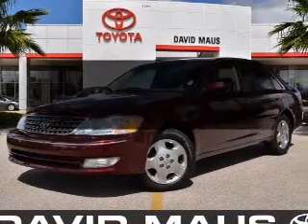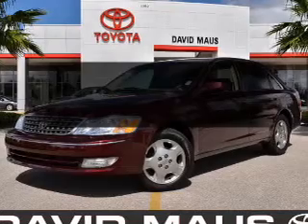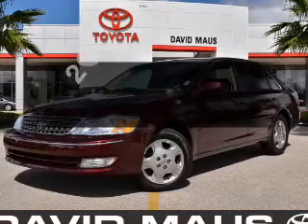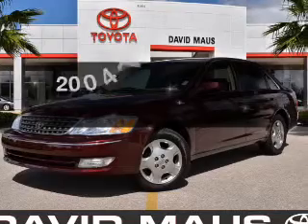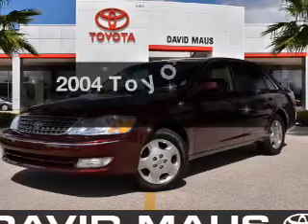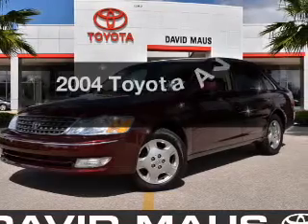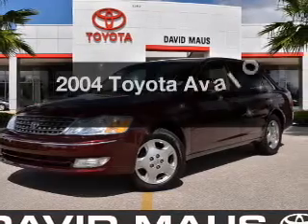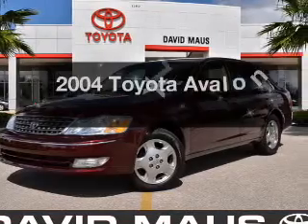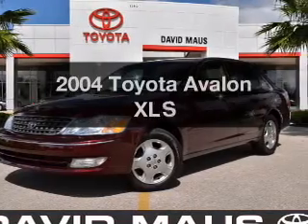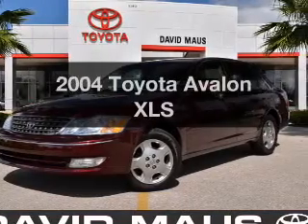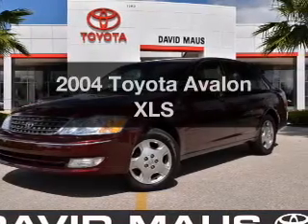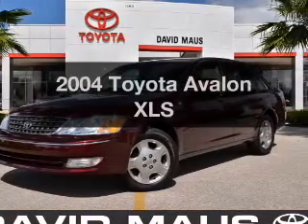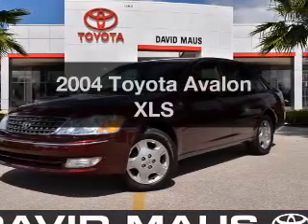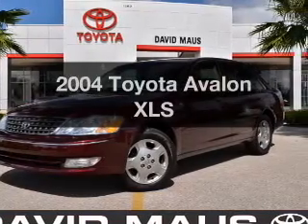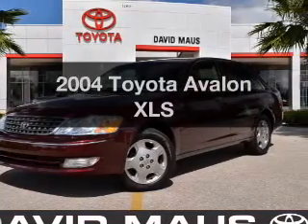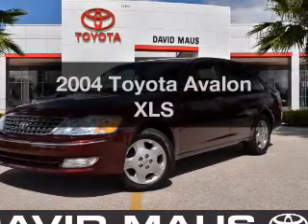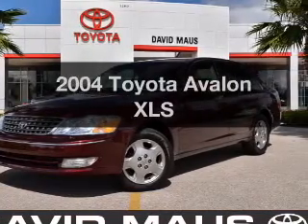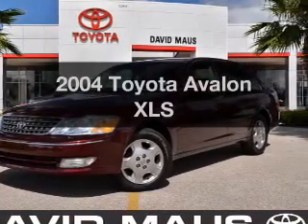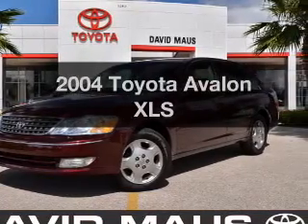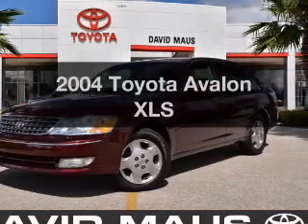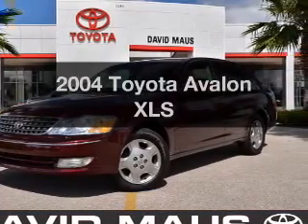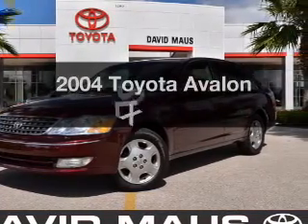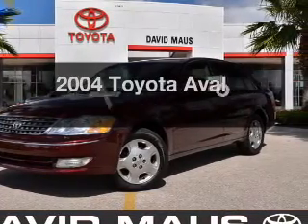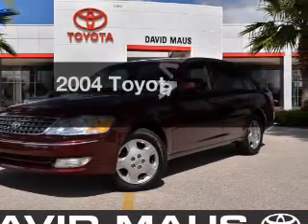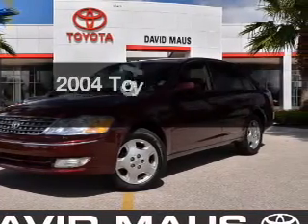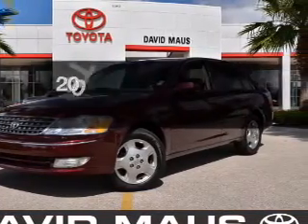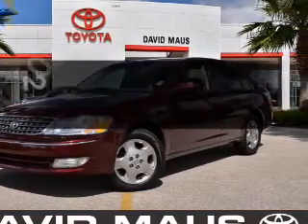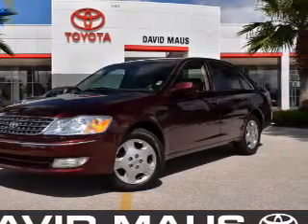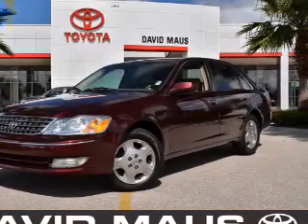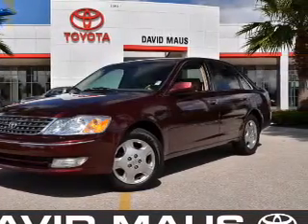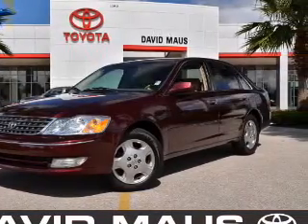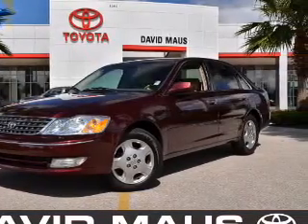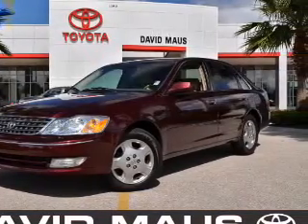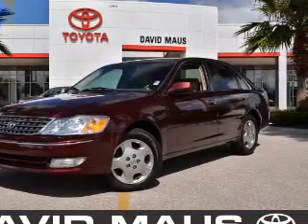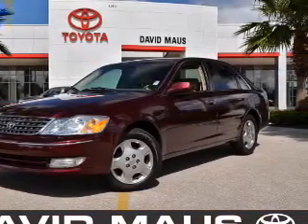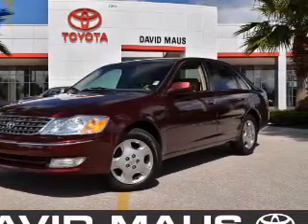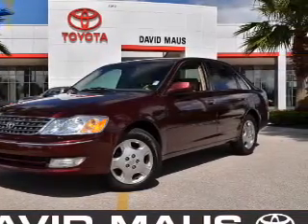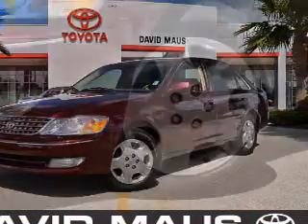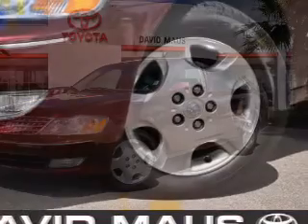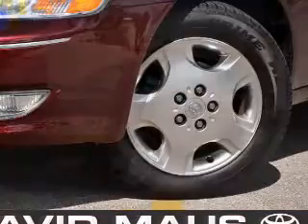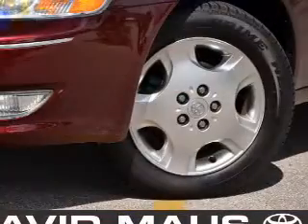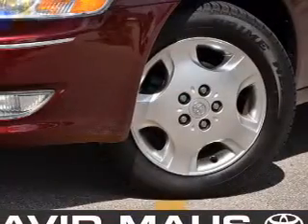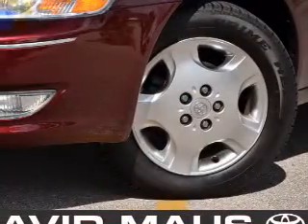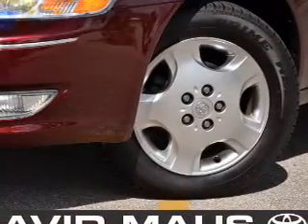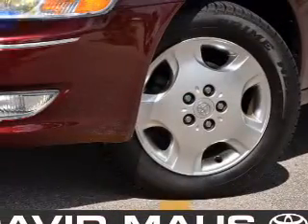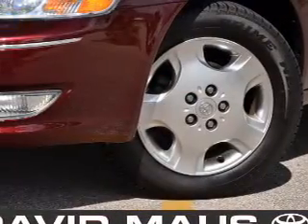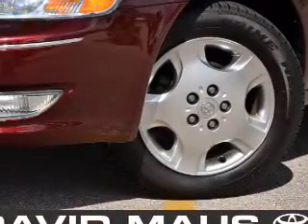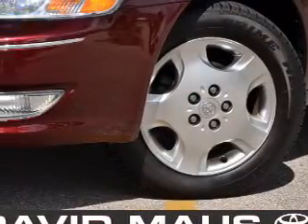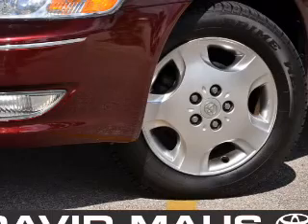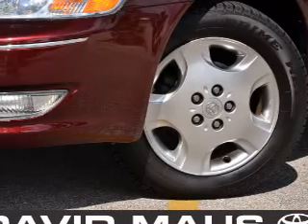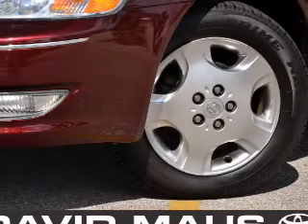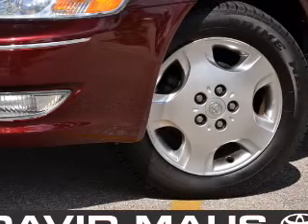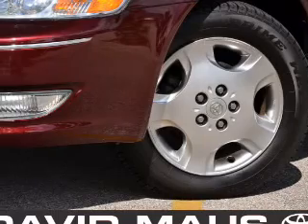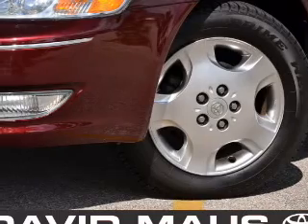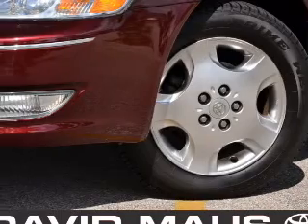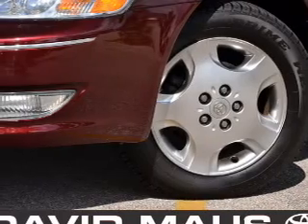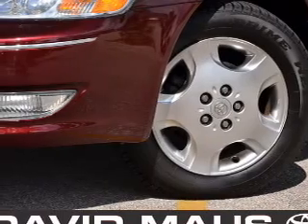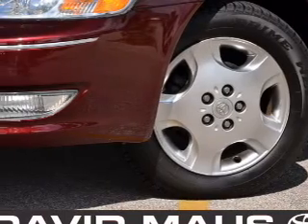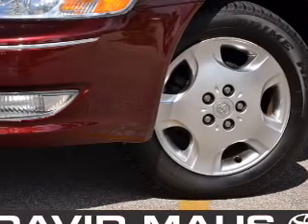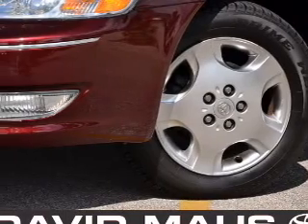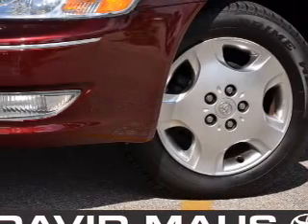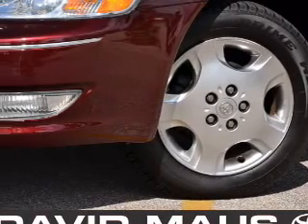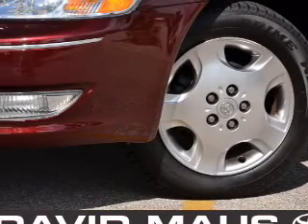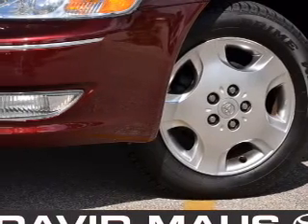Imagine yourself in this 2004 Toyota Avalon. Travel the roads in style and comfort in this great vehicle.